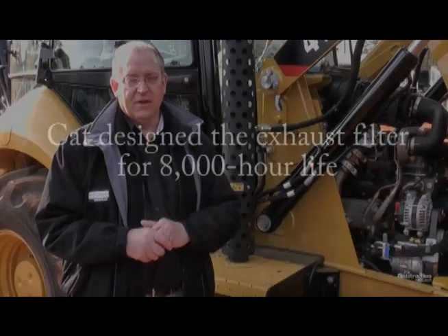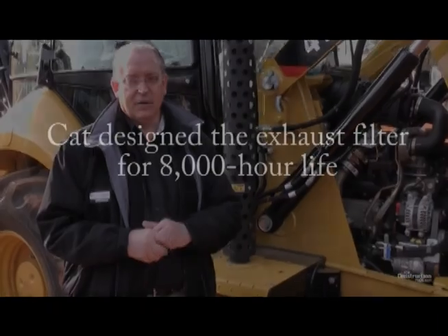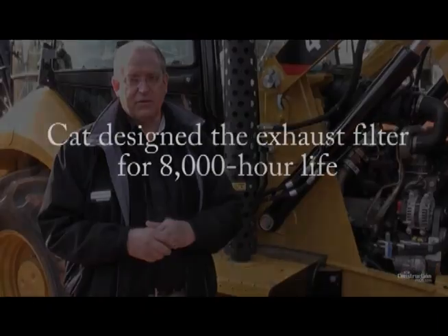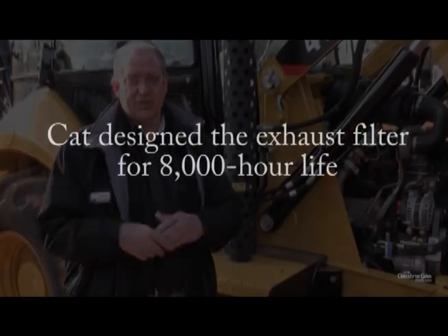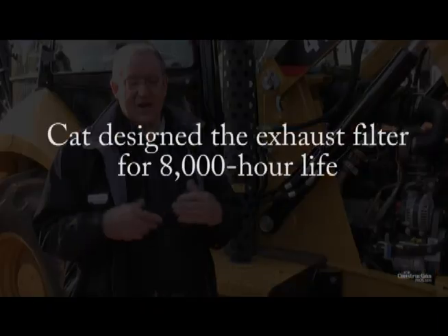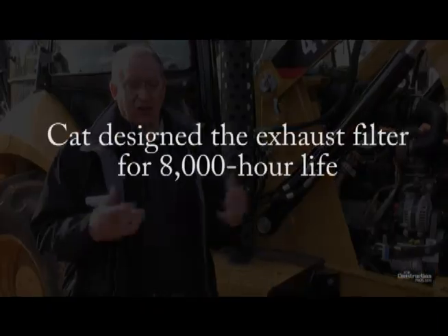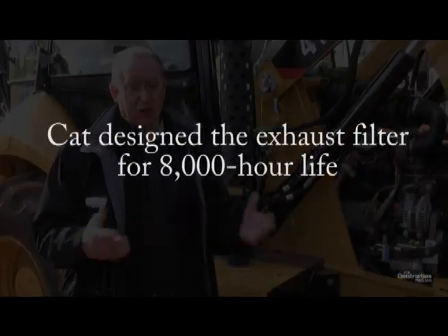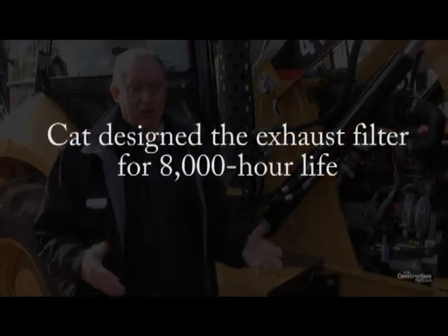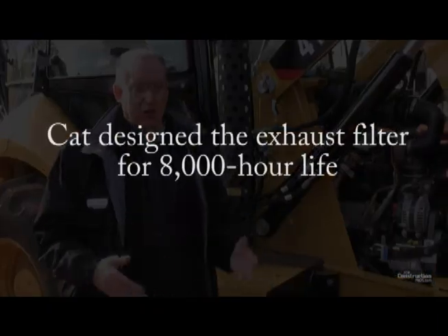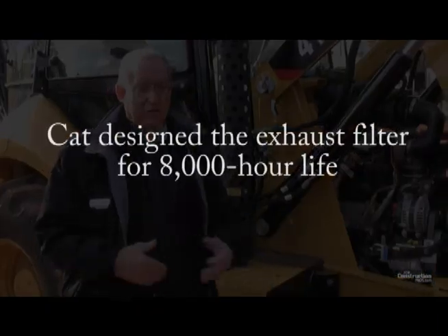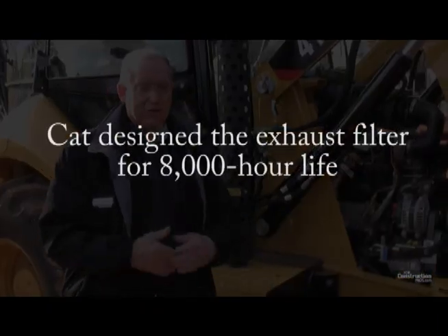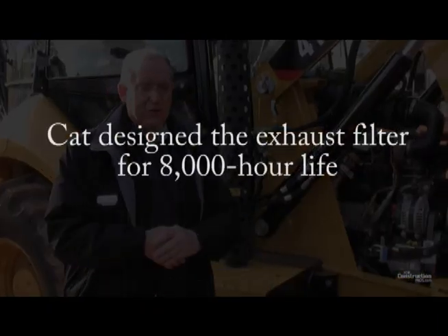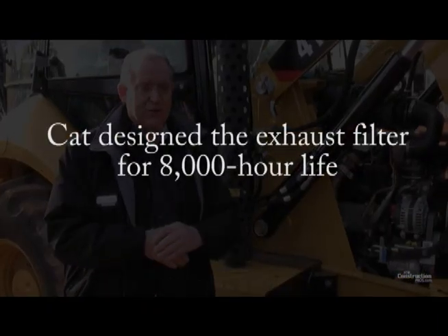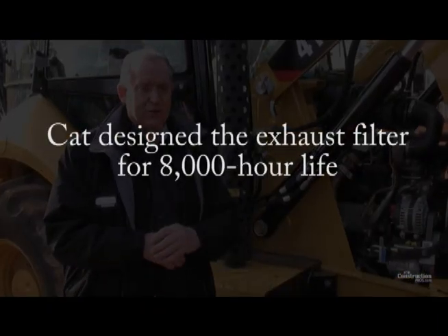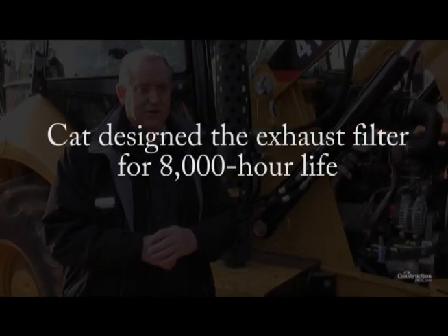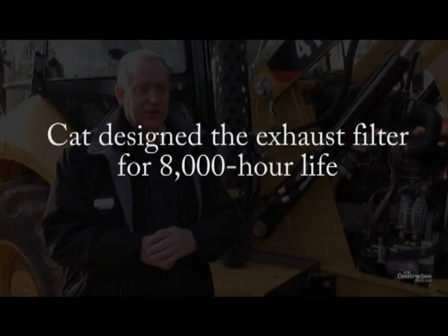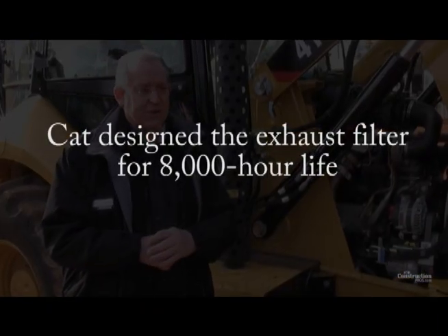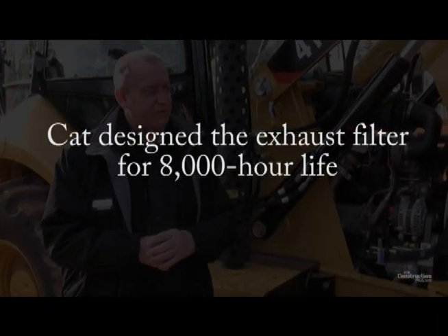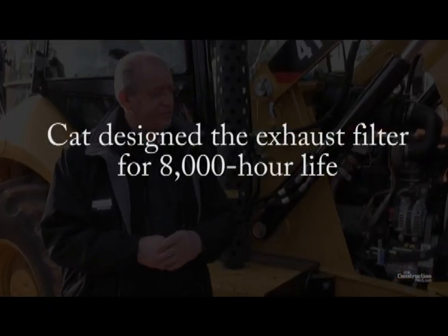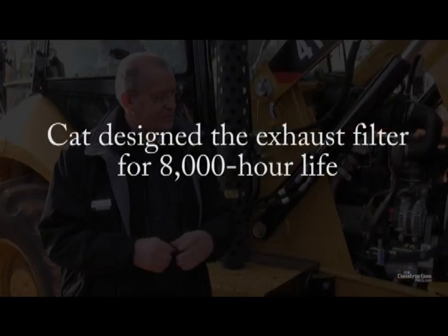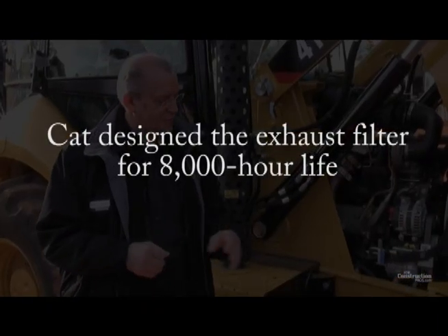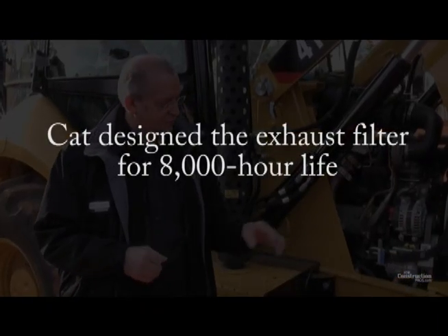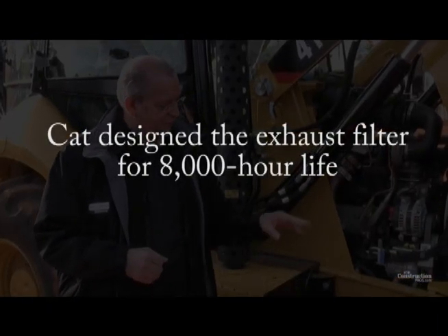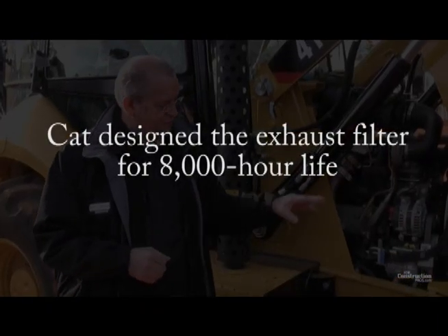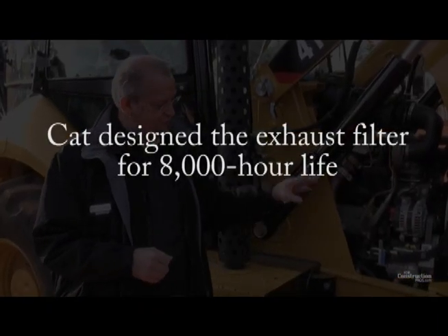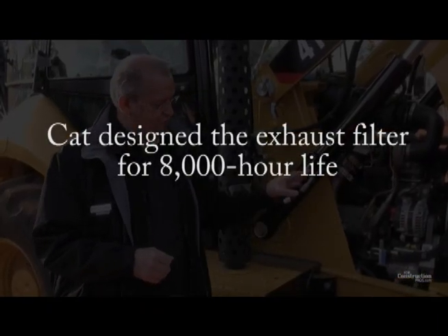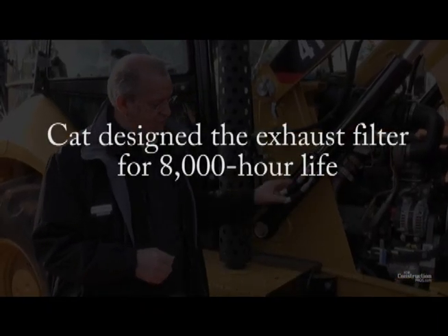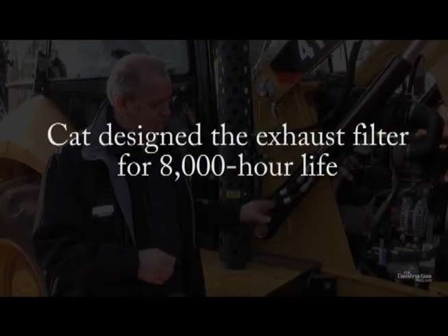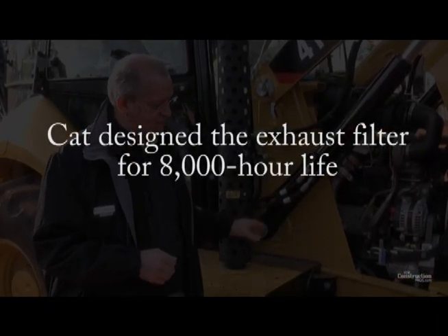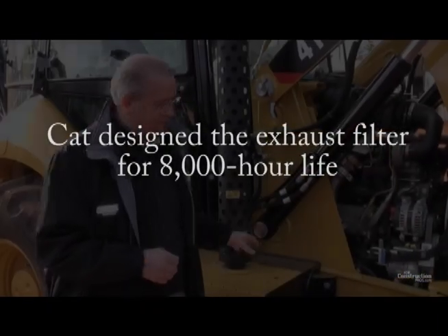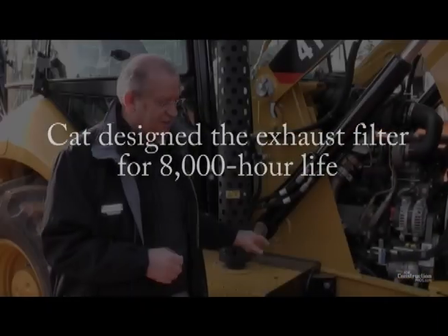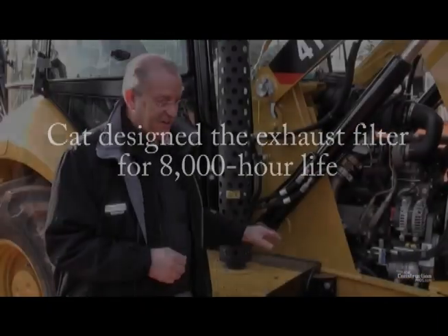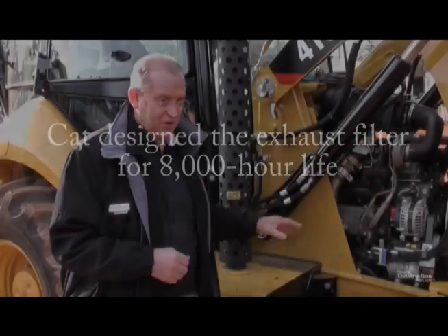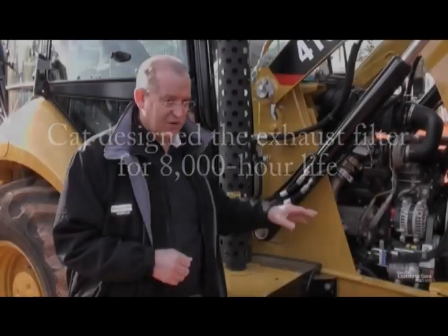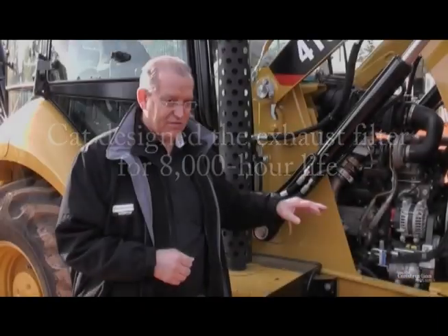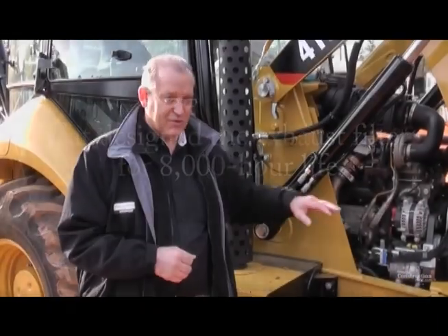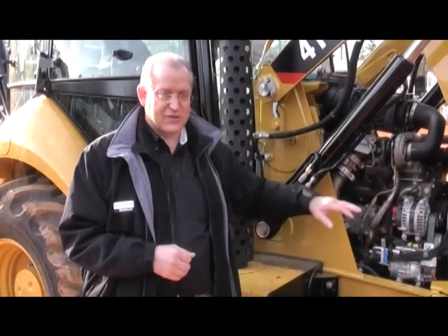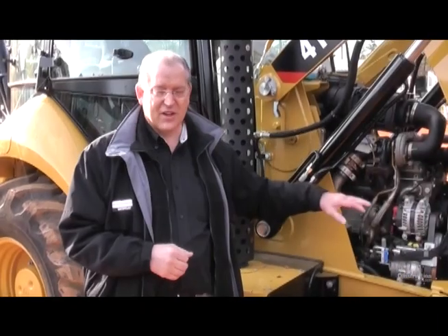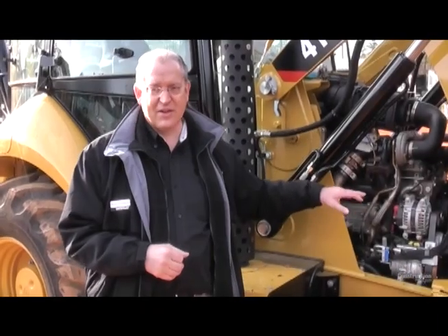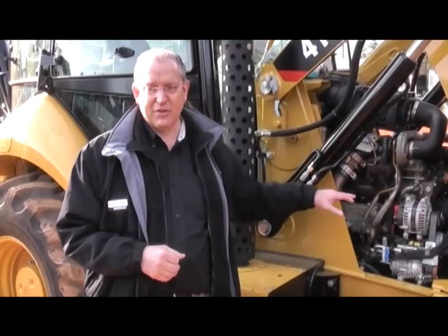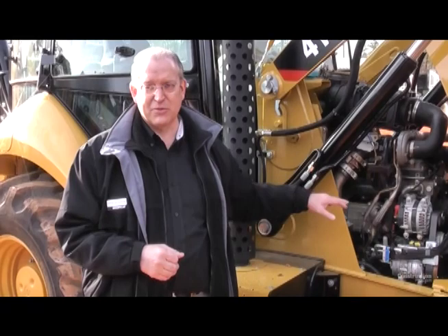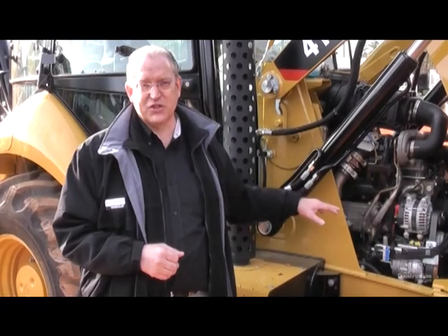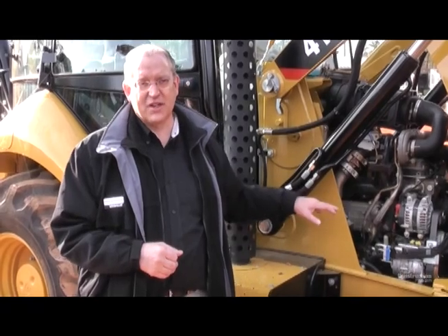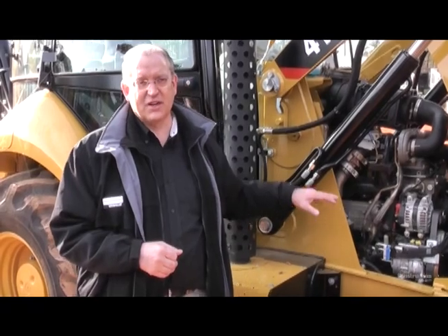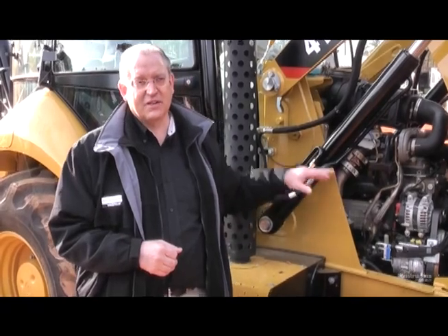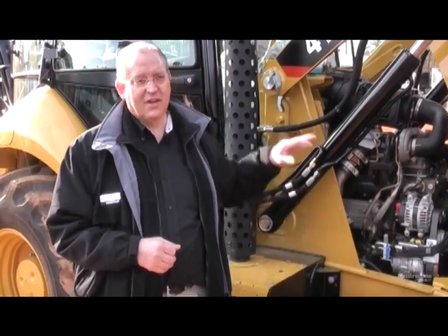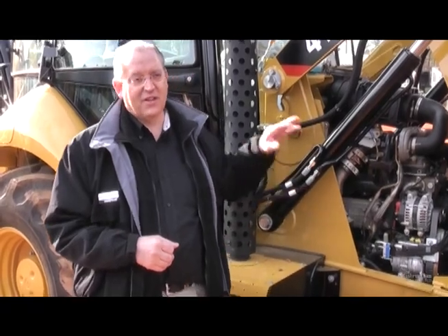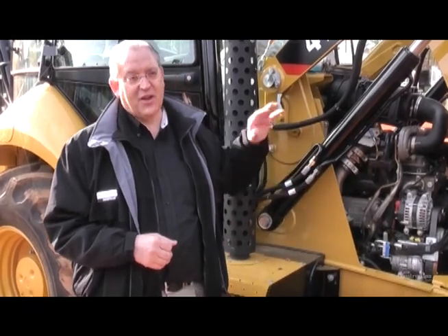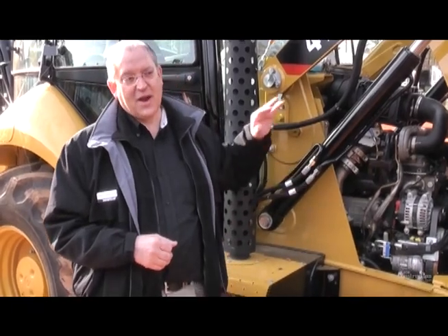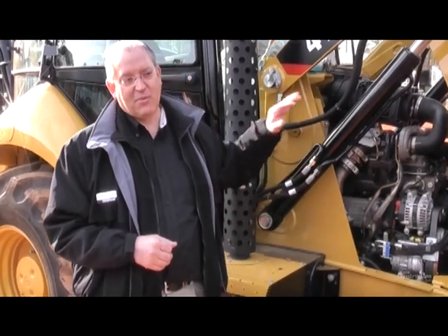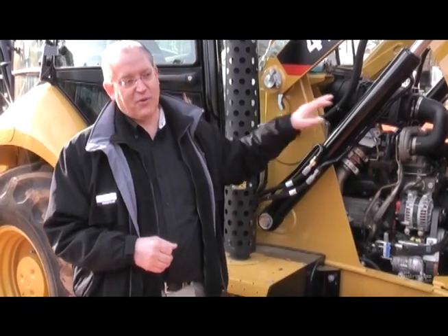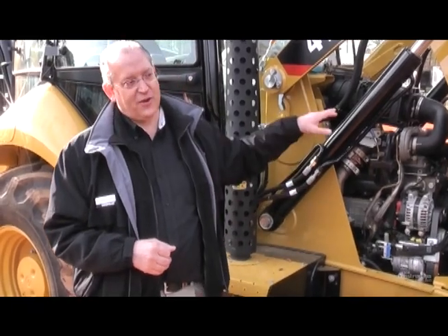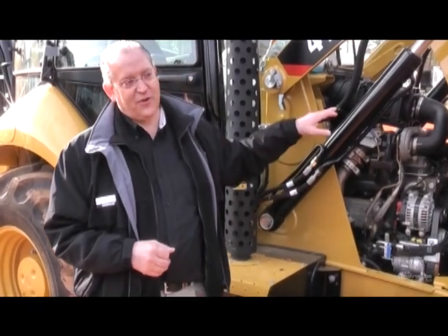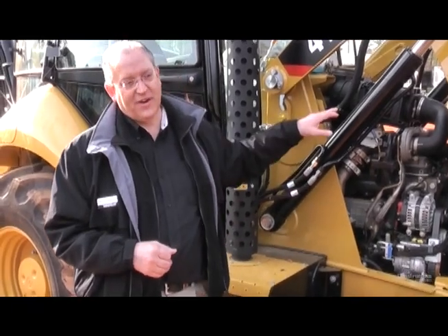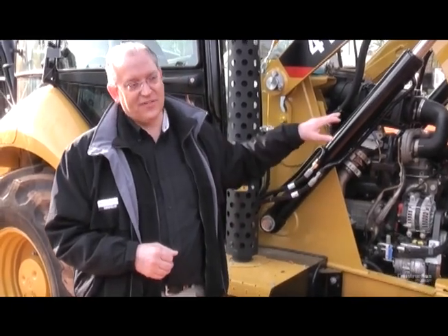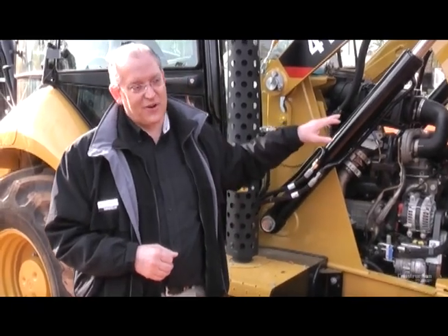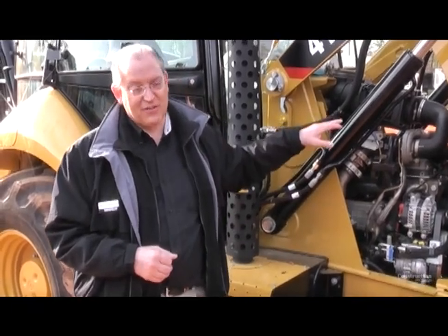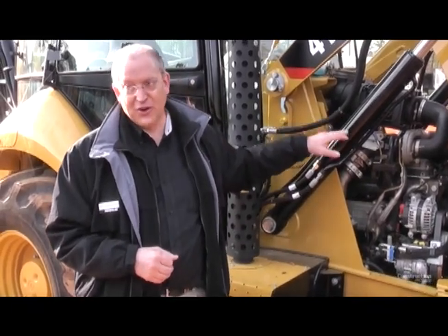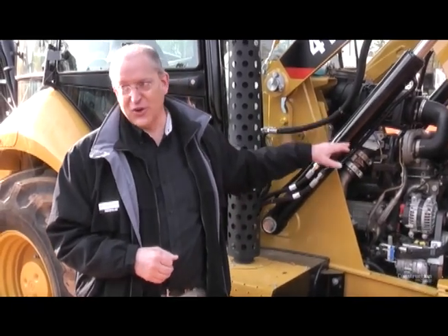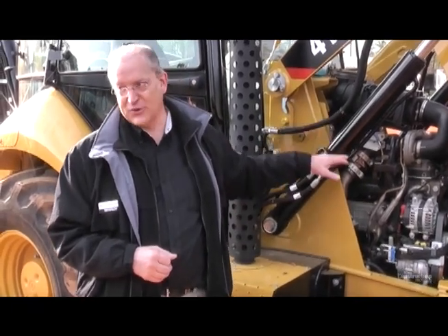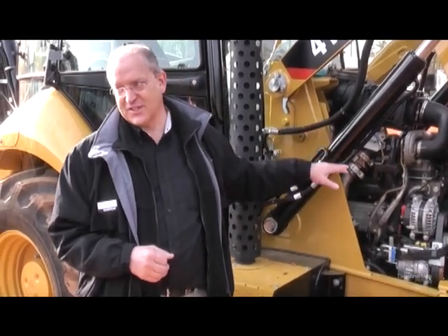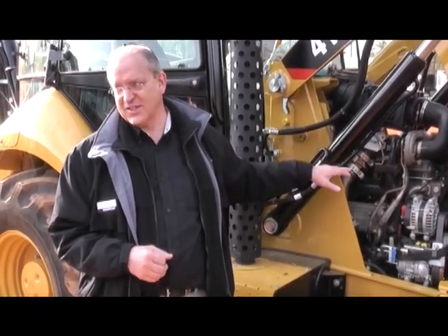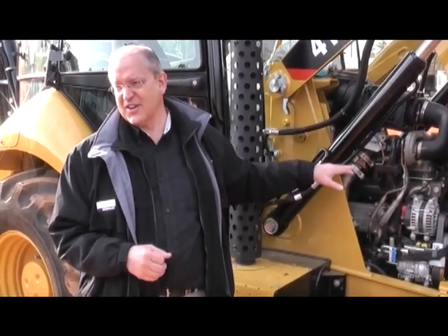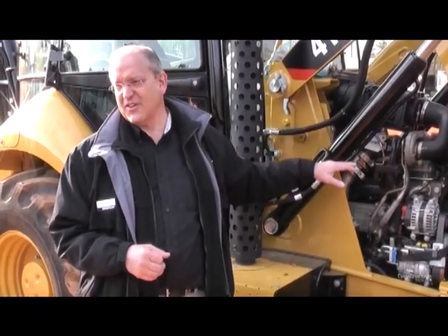We've designed a long-life filter in there, so during the first life of the machine the operator never even knows it's there.